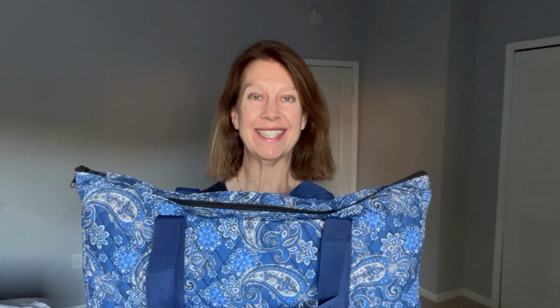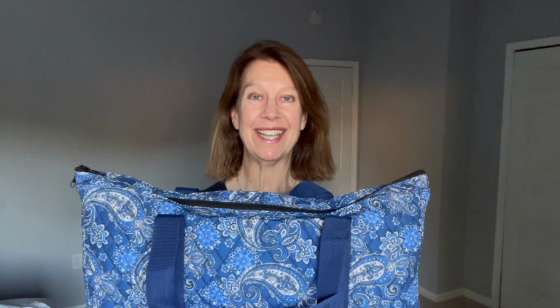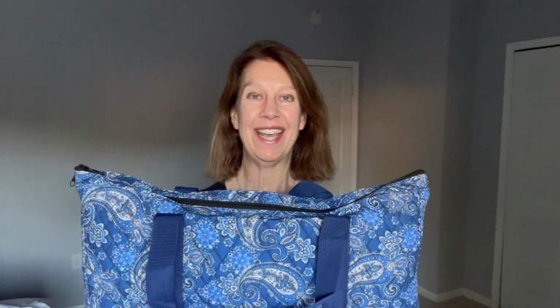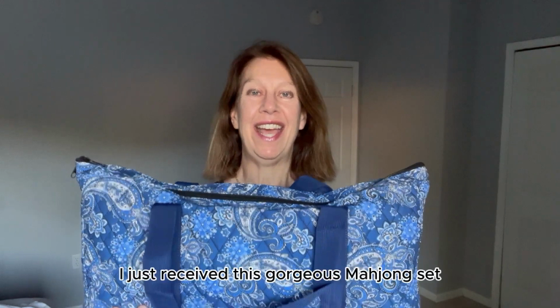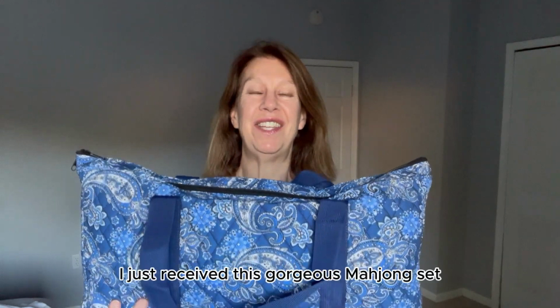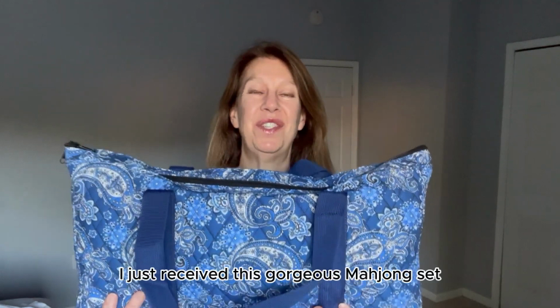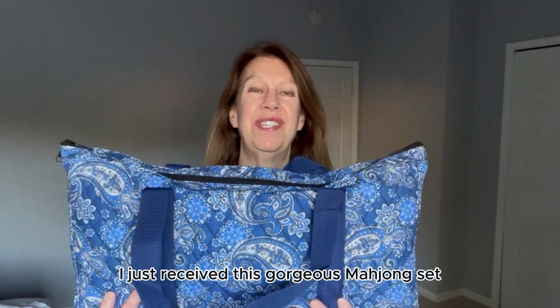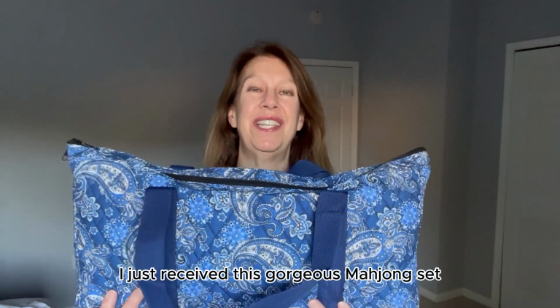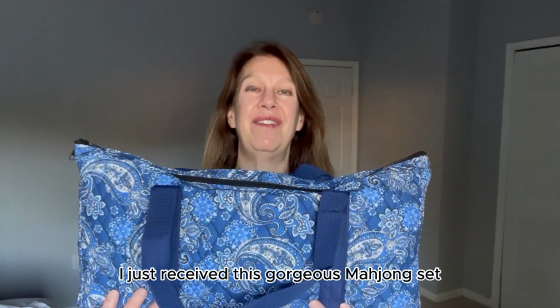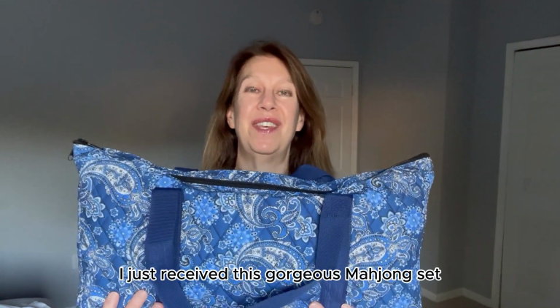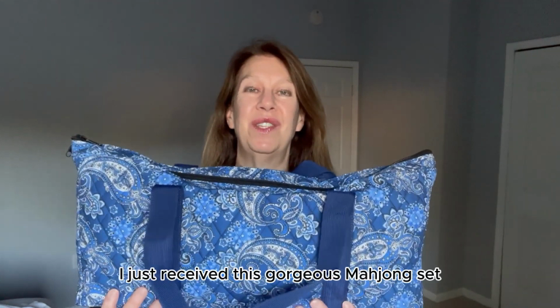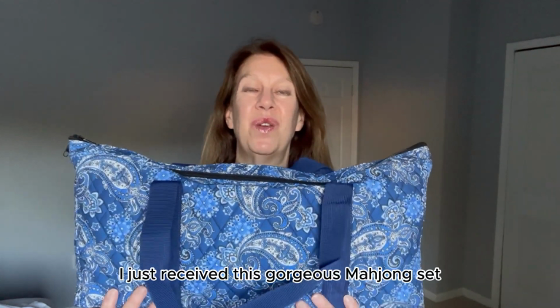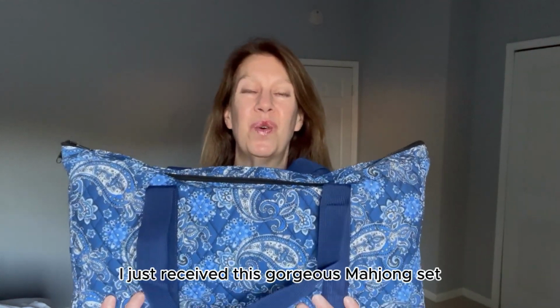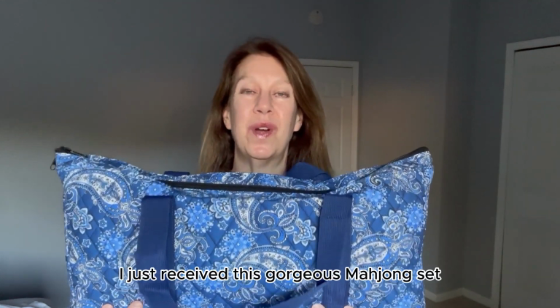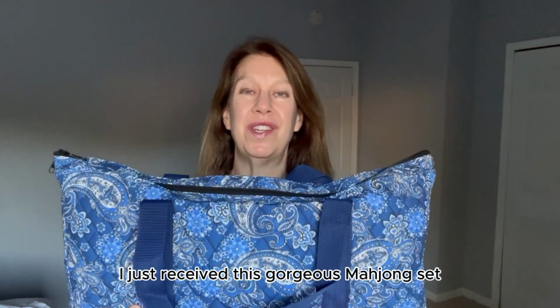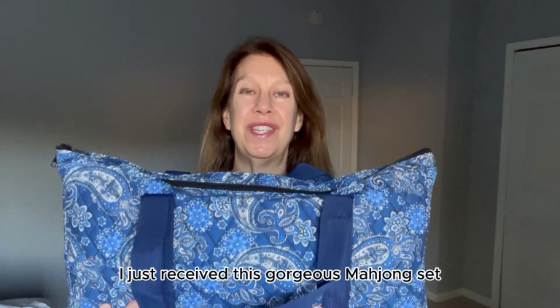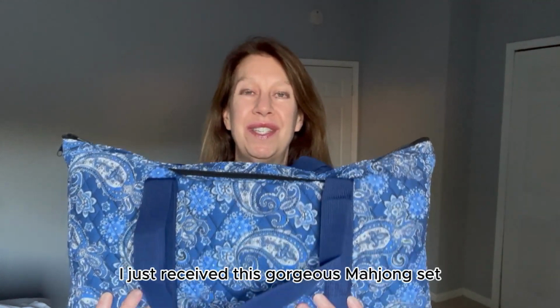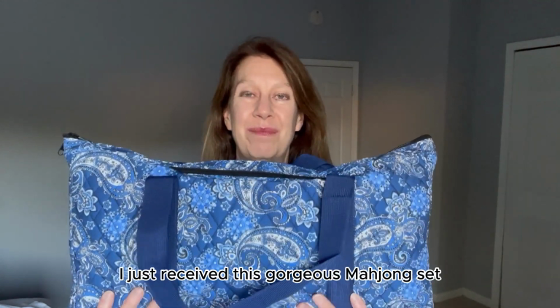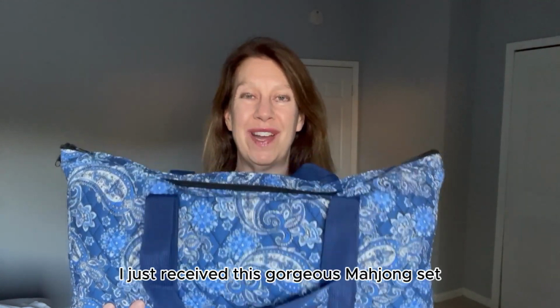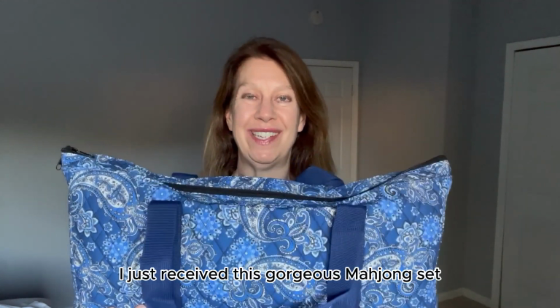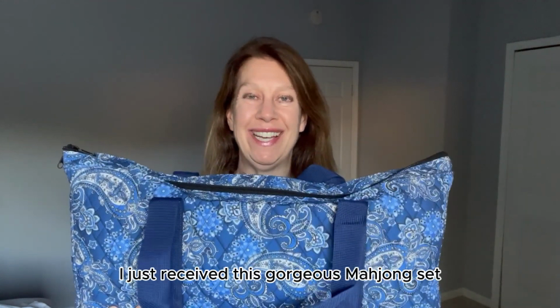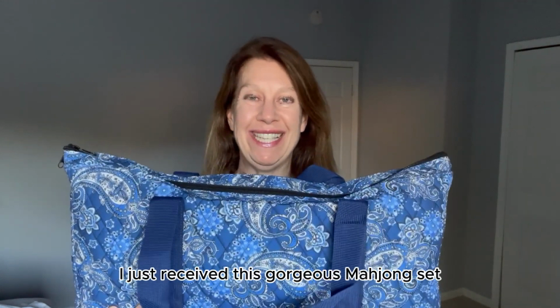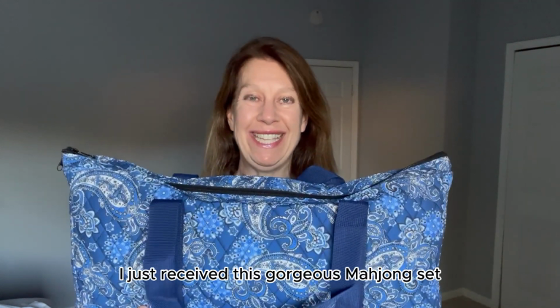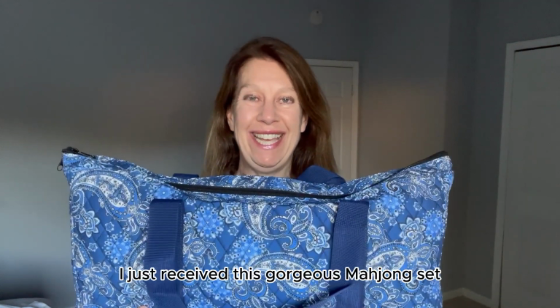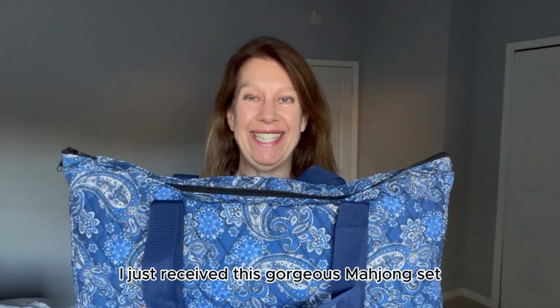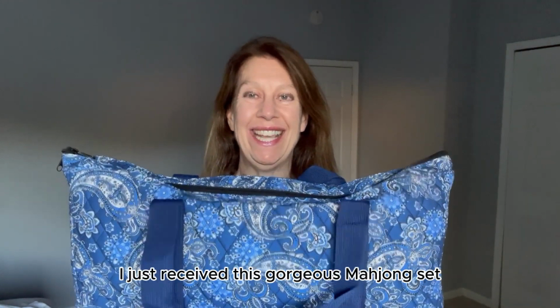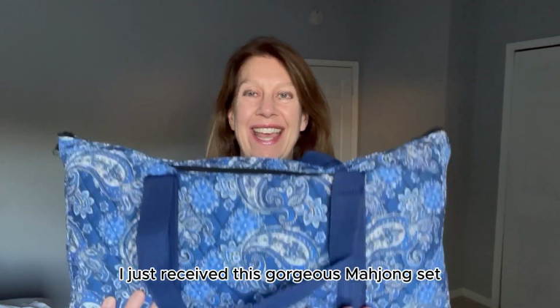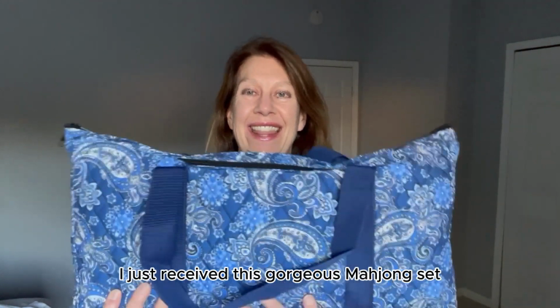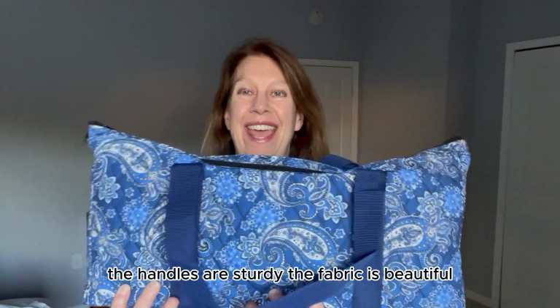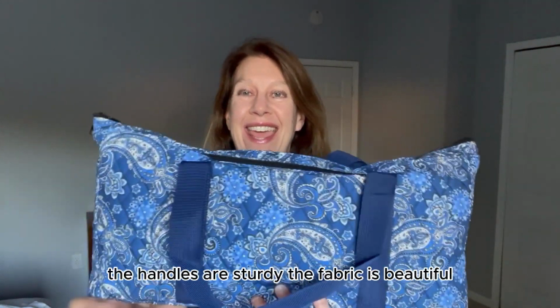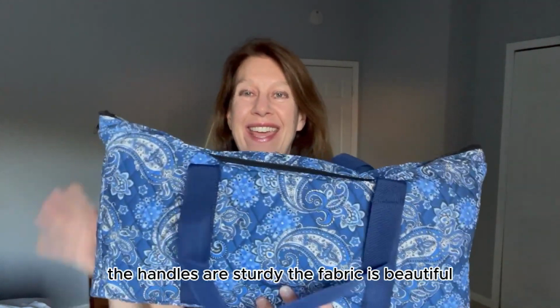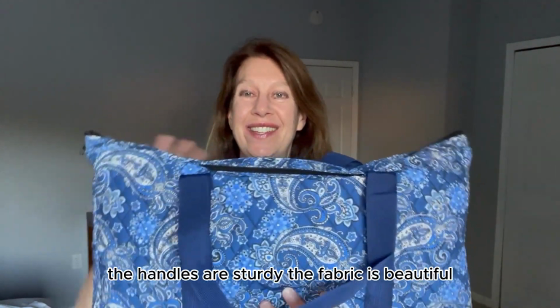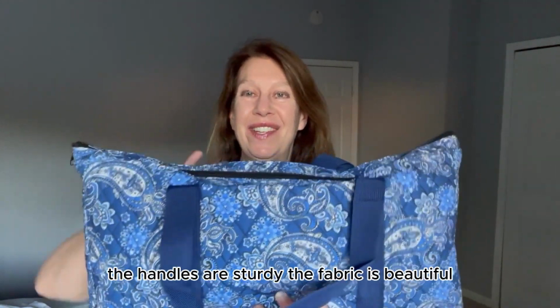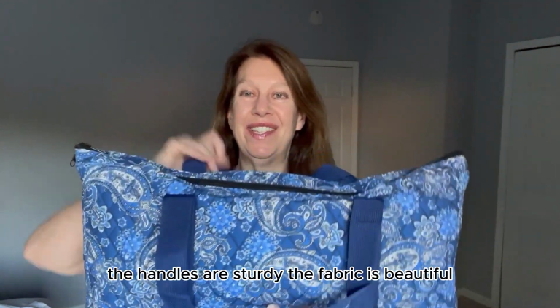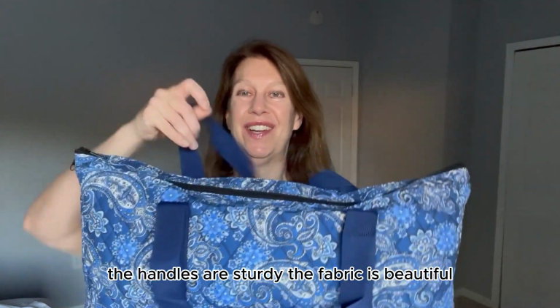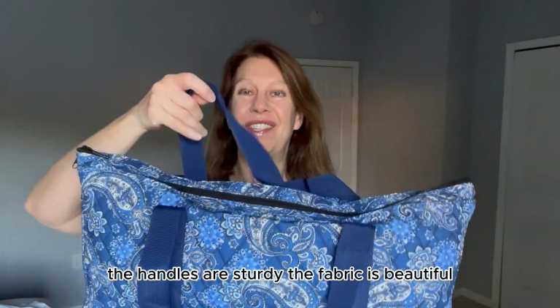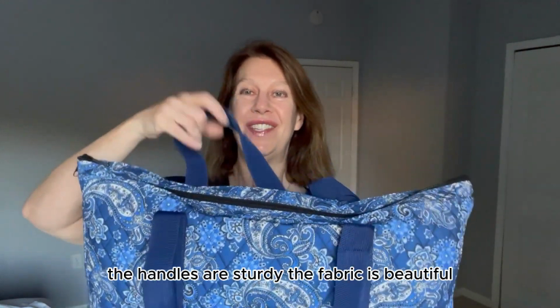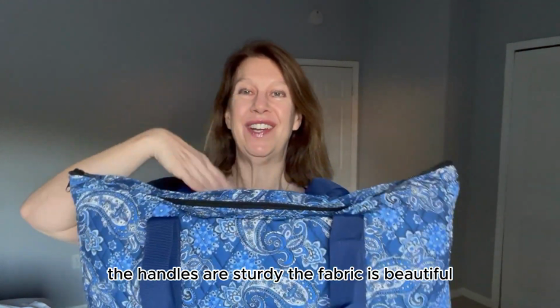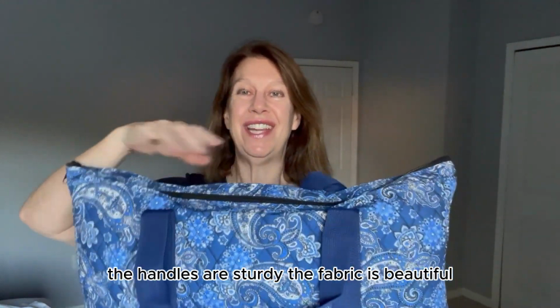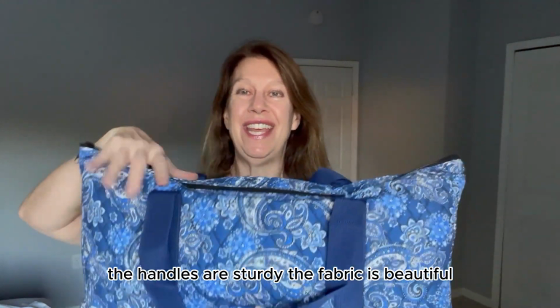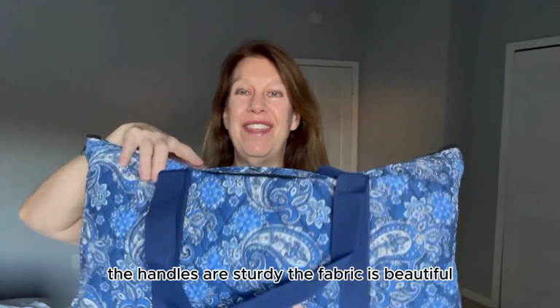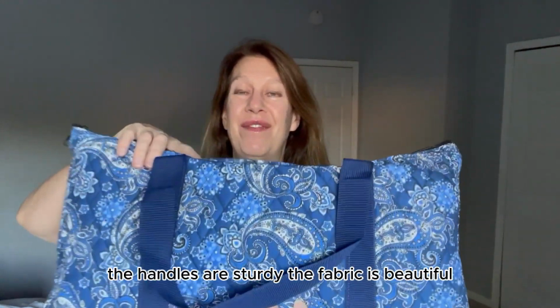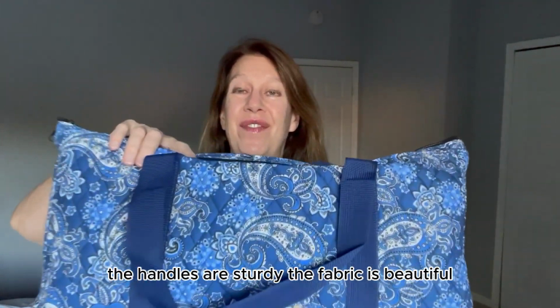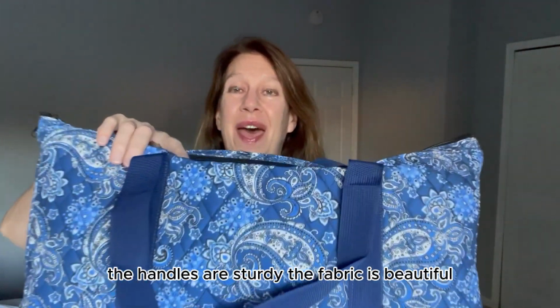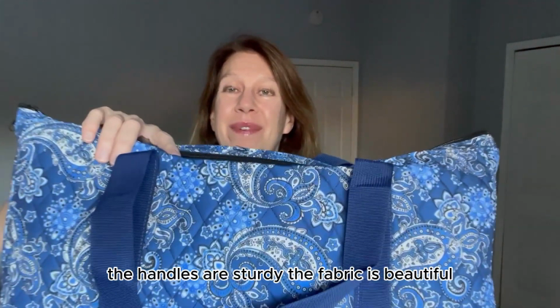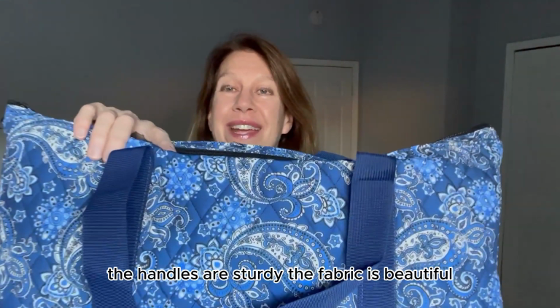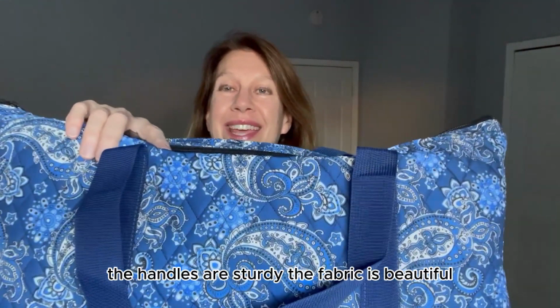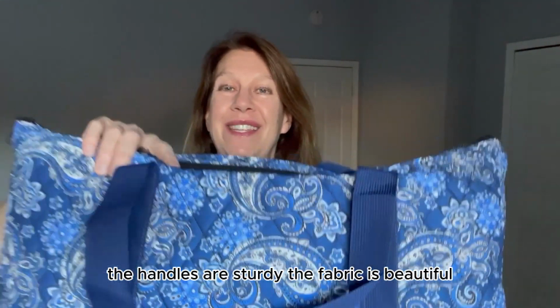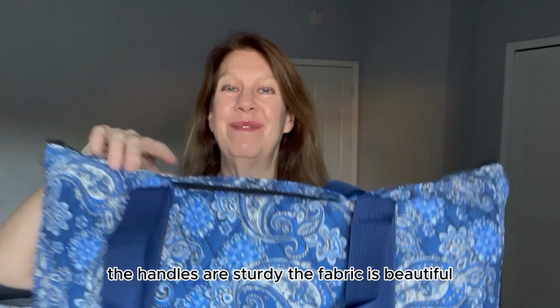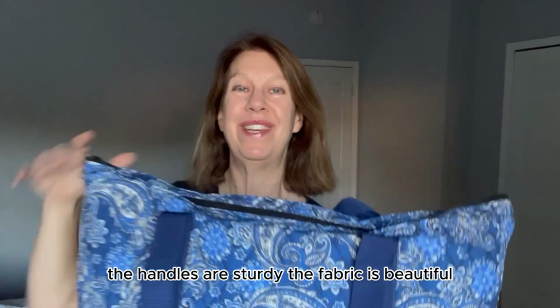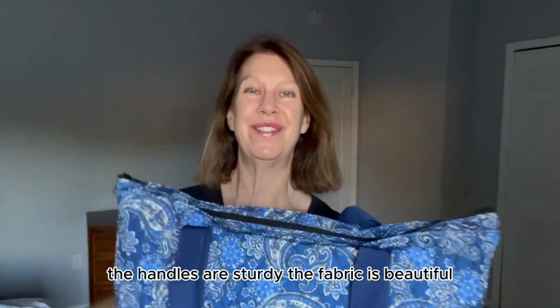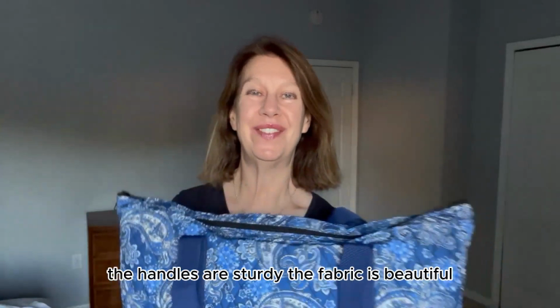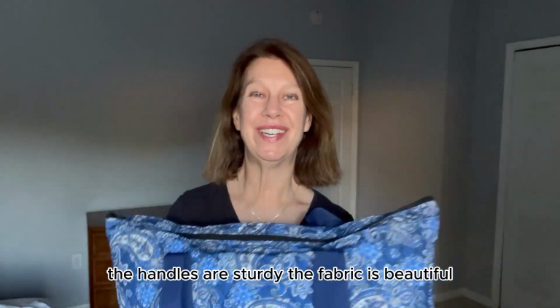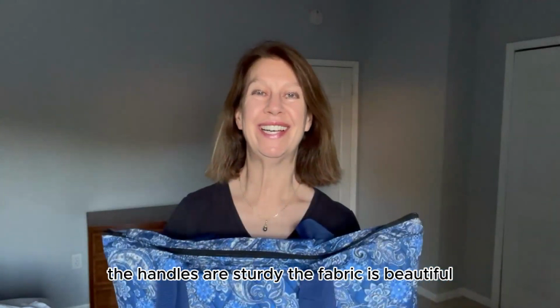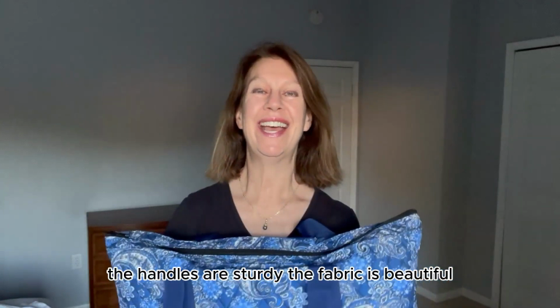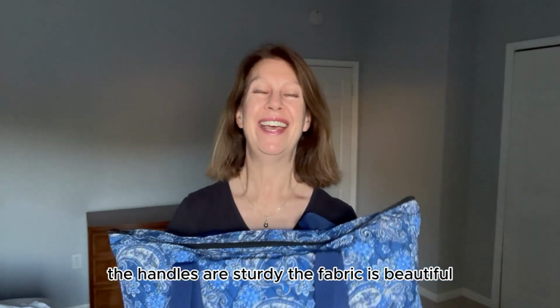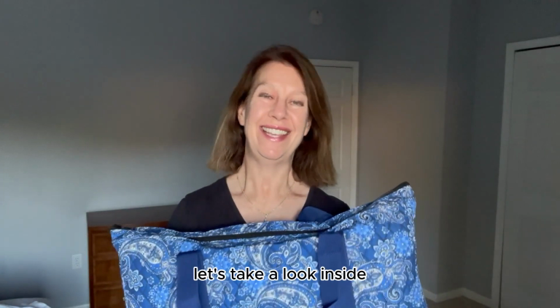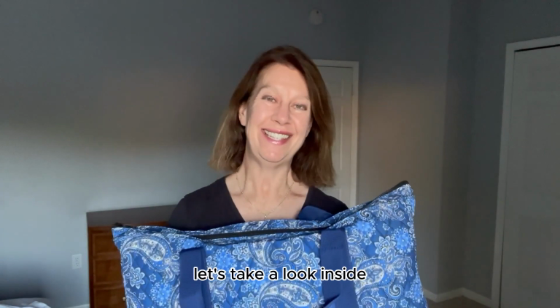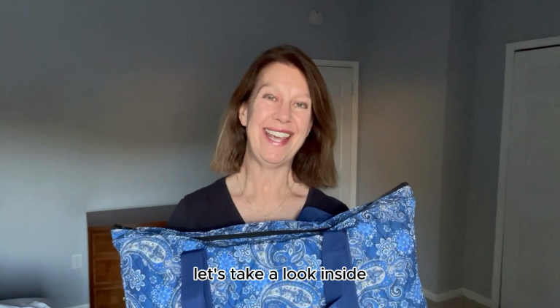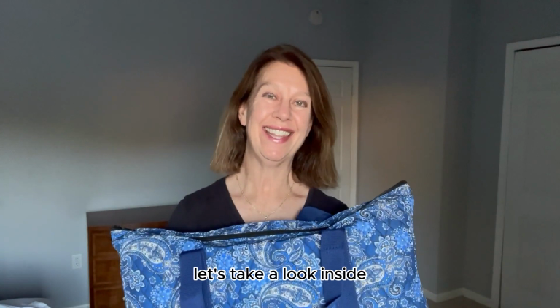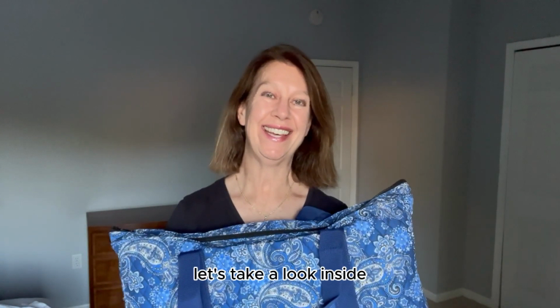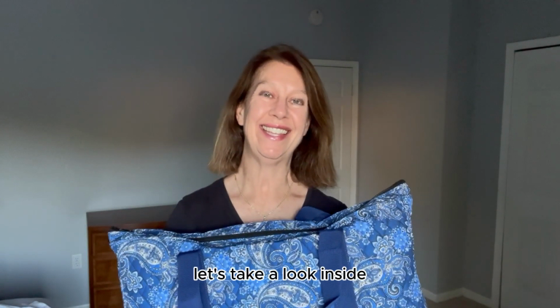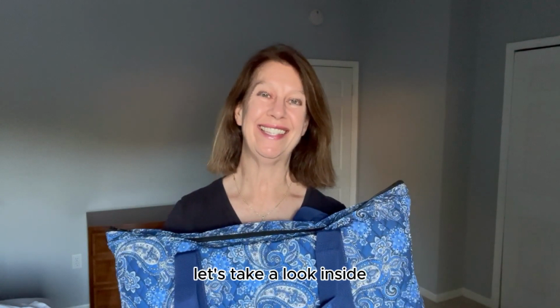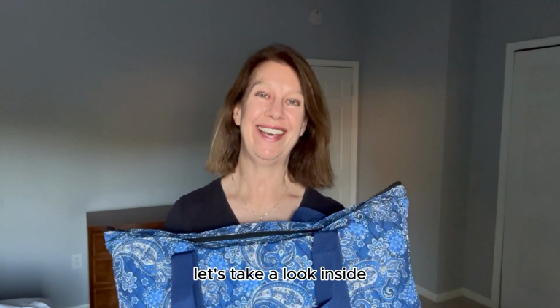I just received this gorgeous mahjong set. The handles are sturdy, the fabric is beautiful. Let's take a look inside.